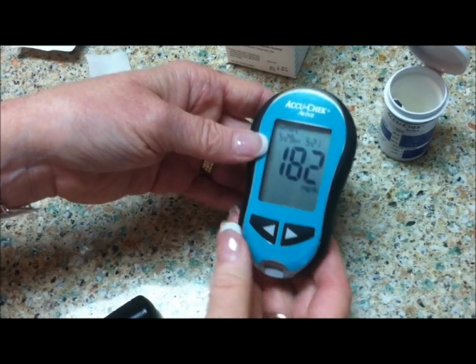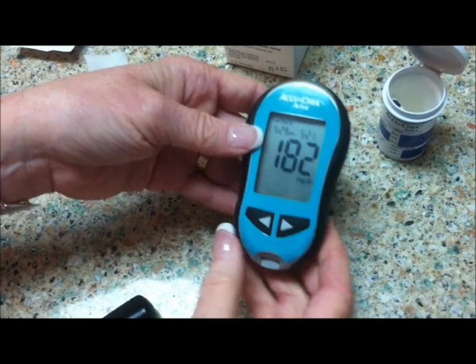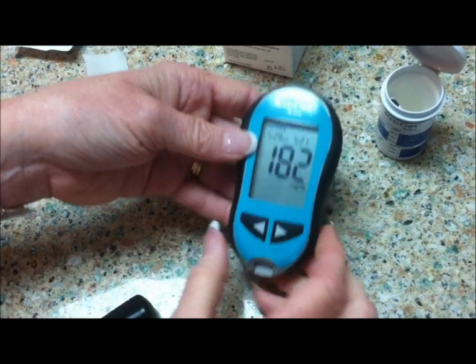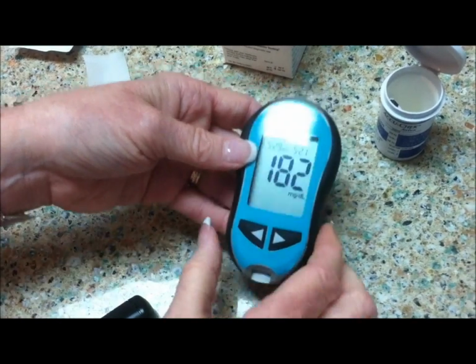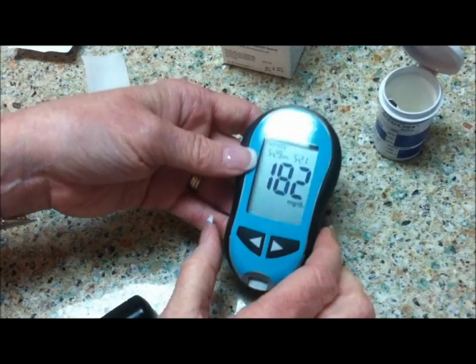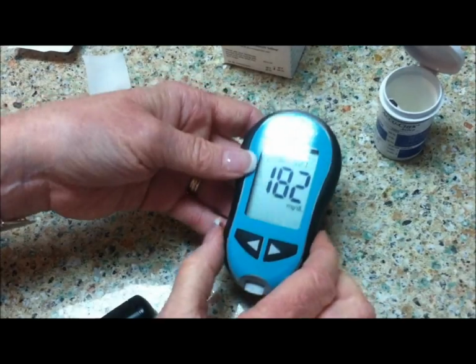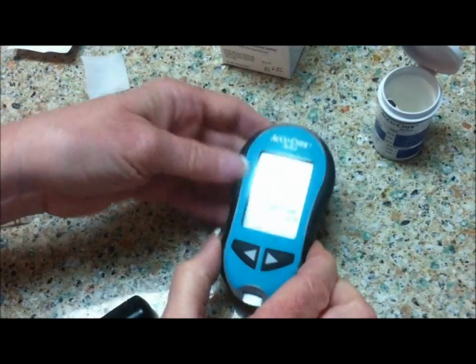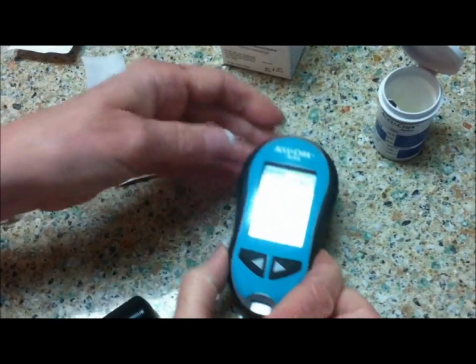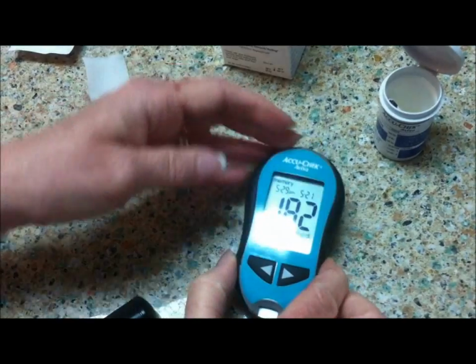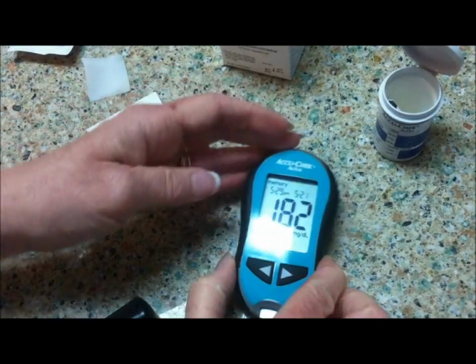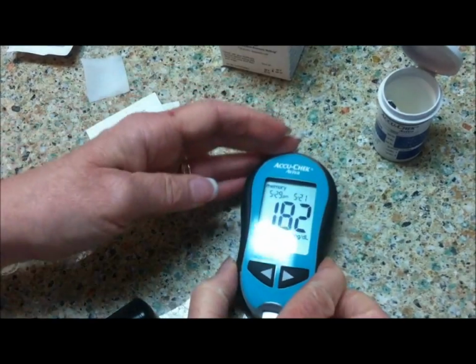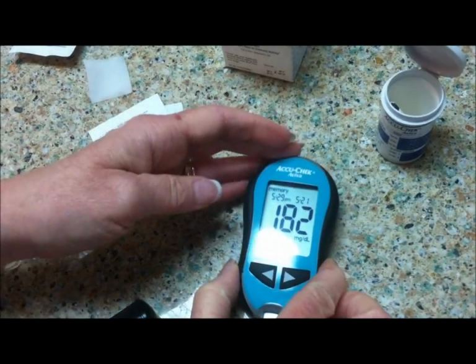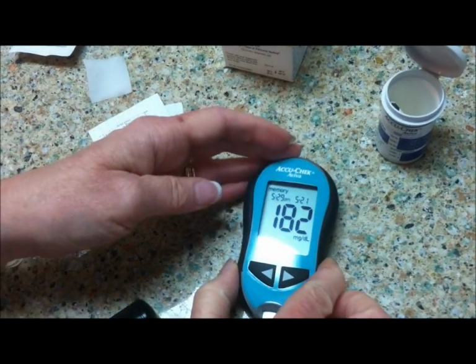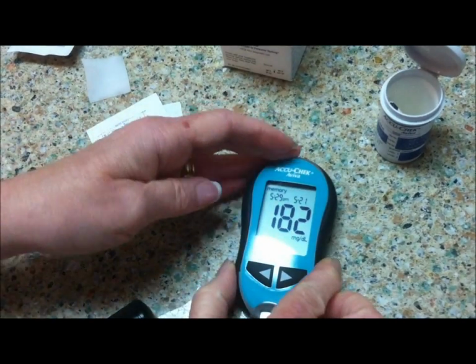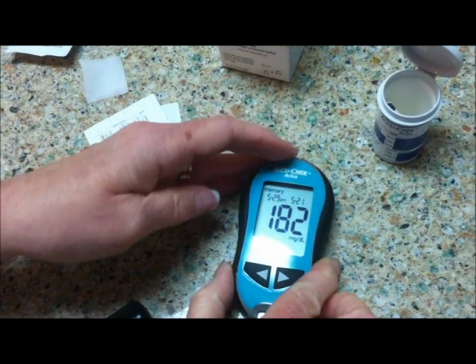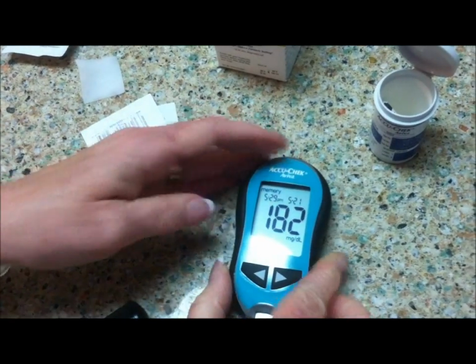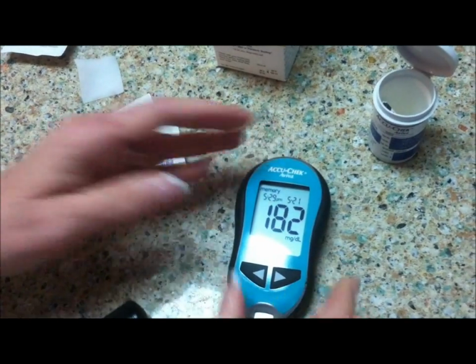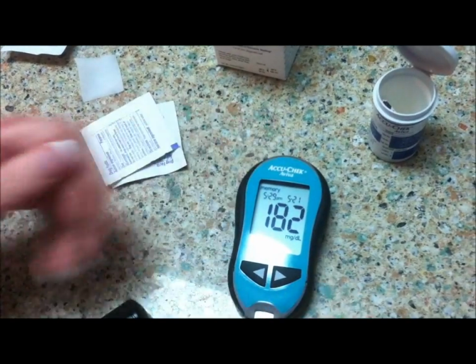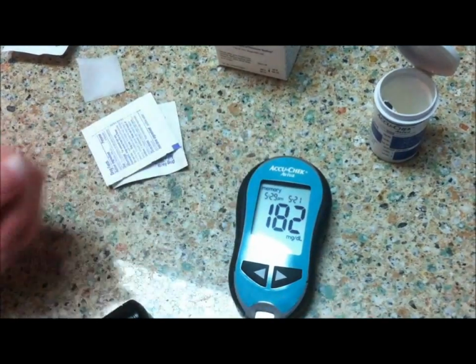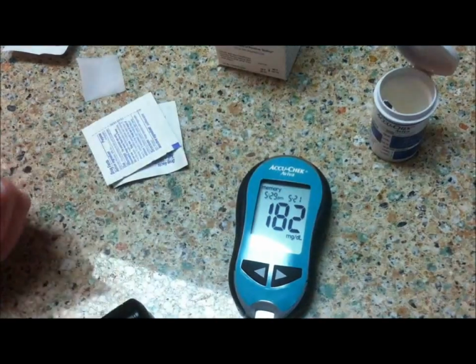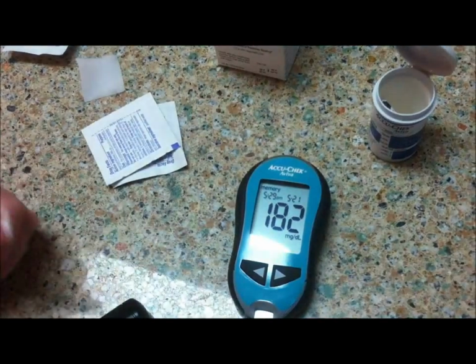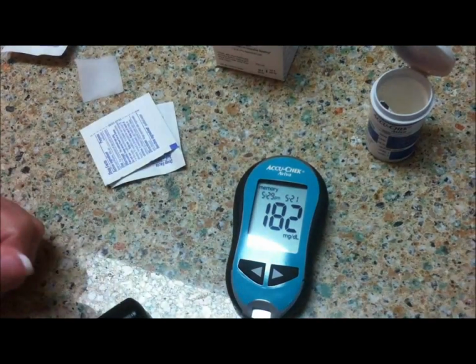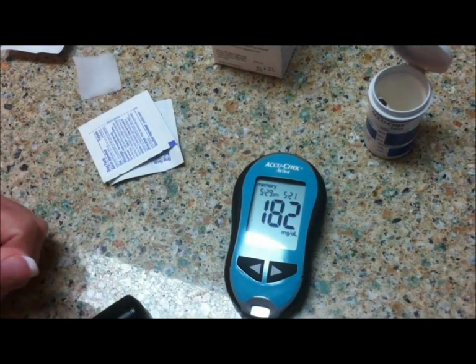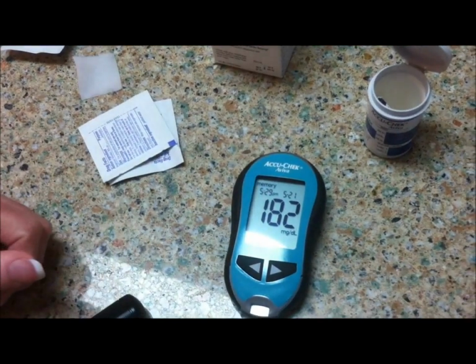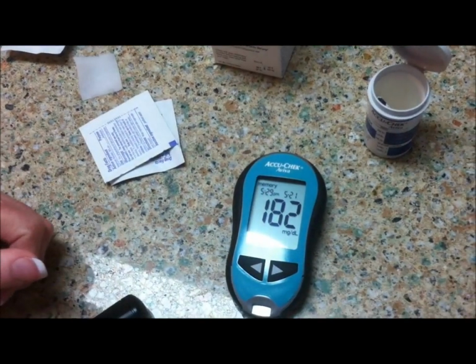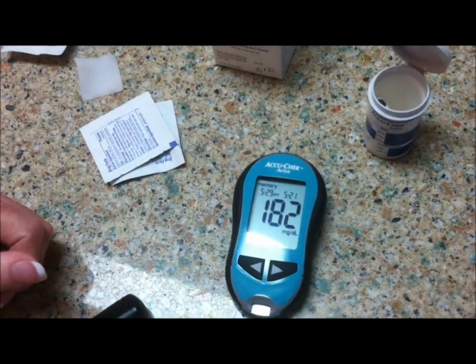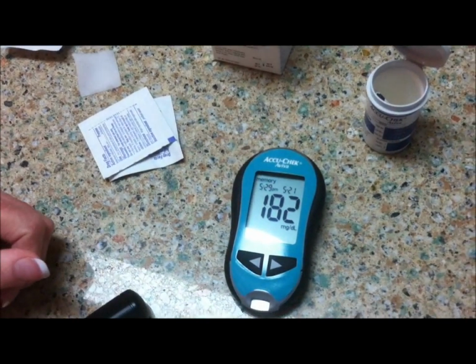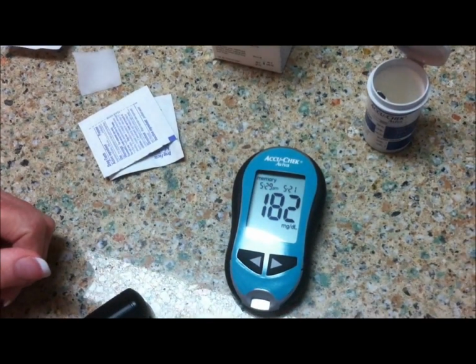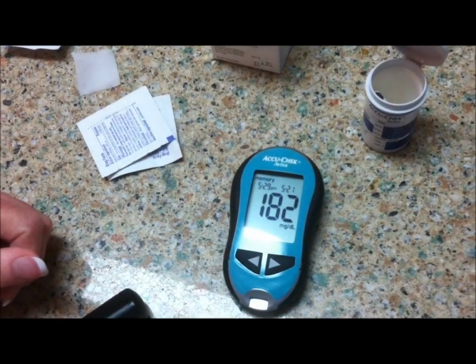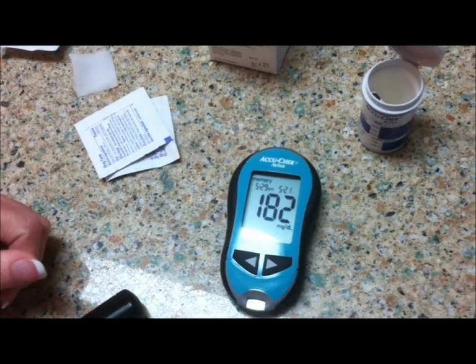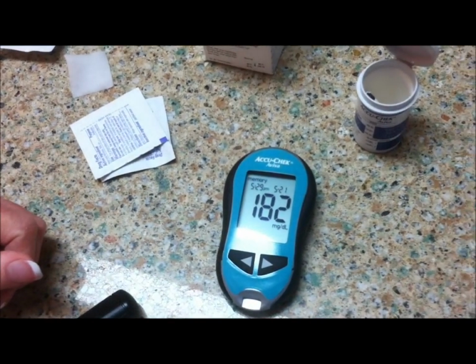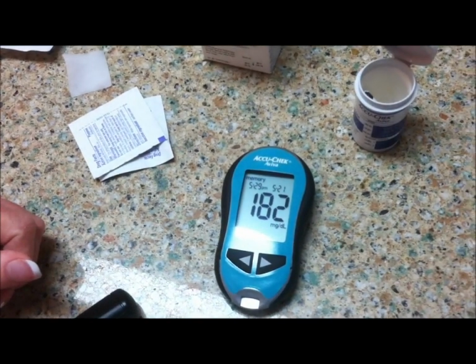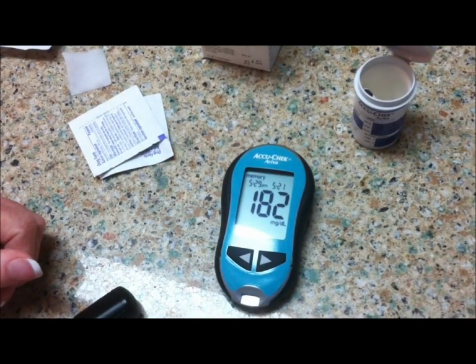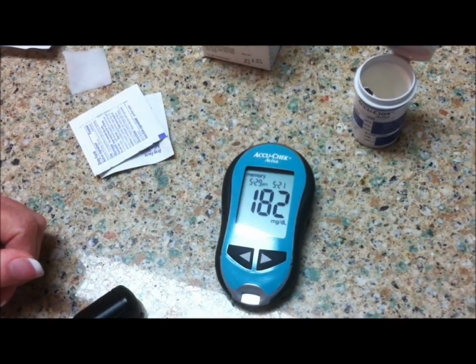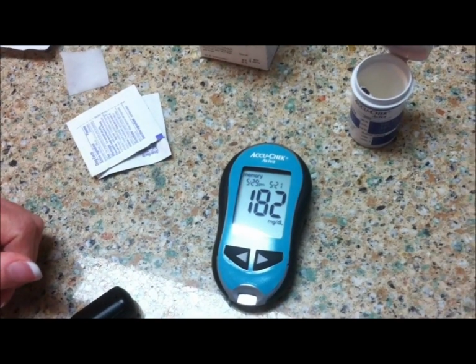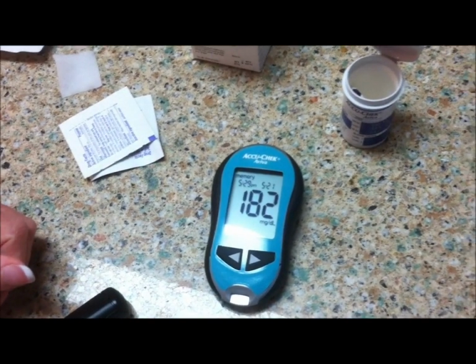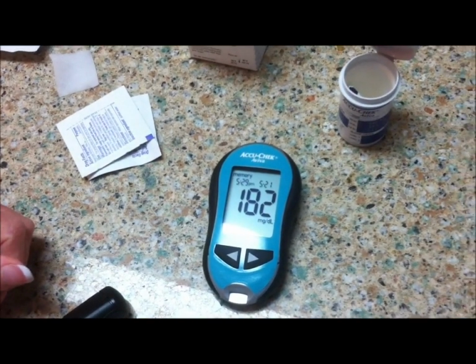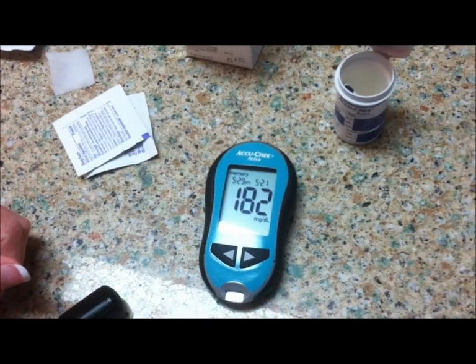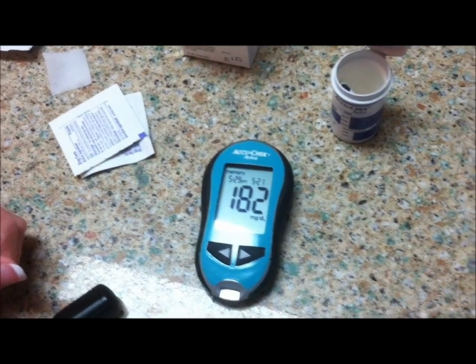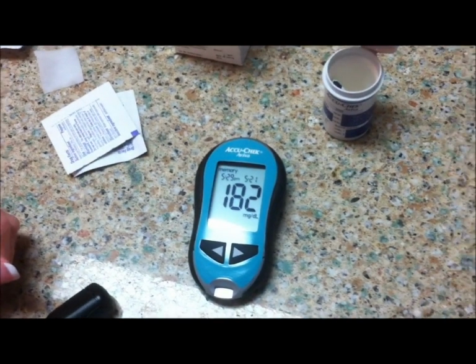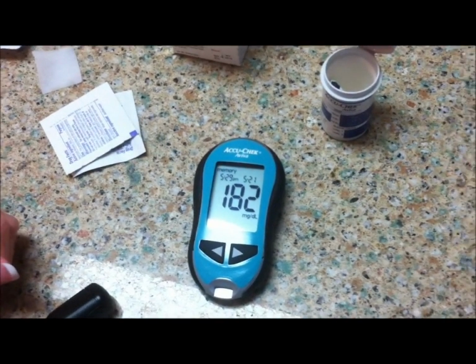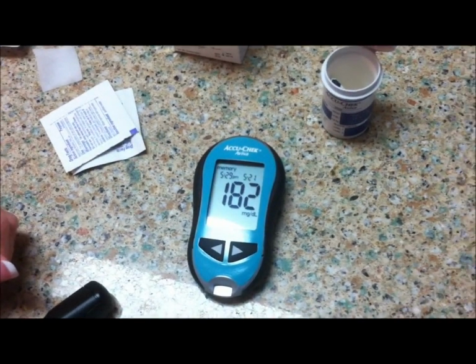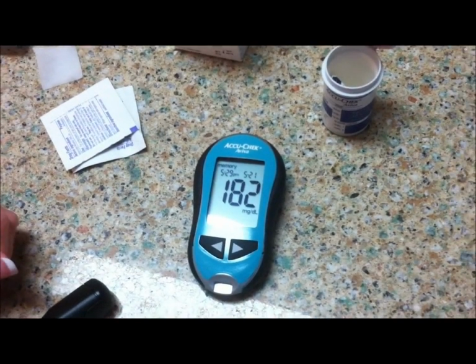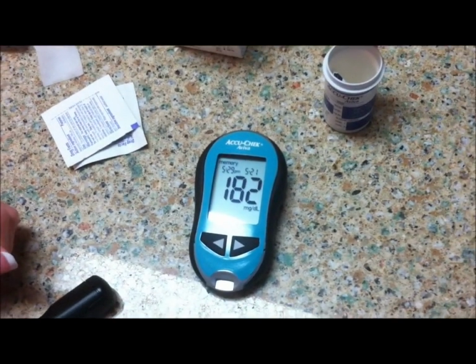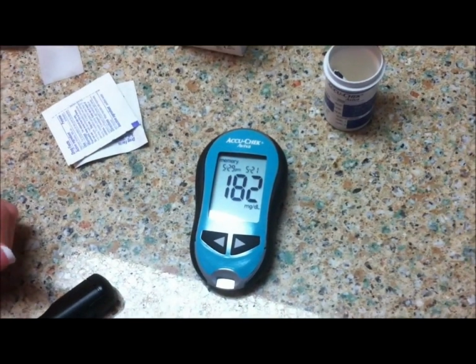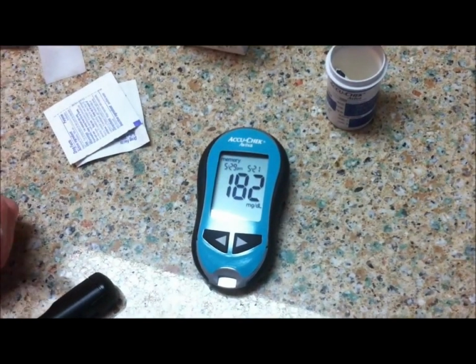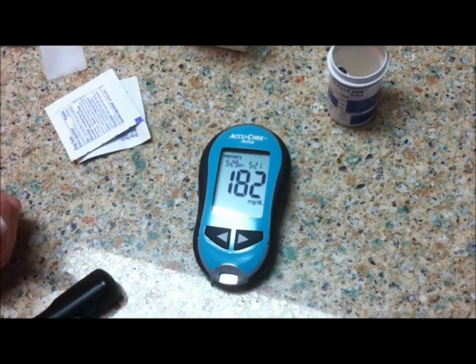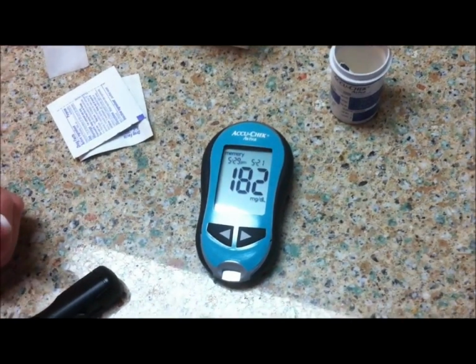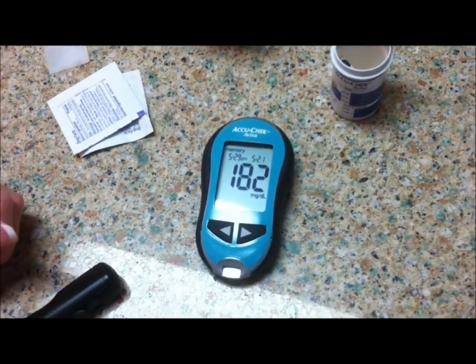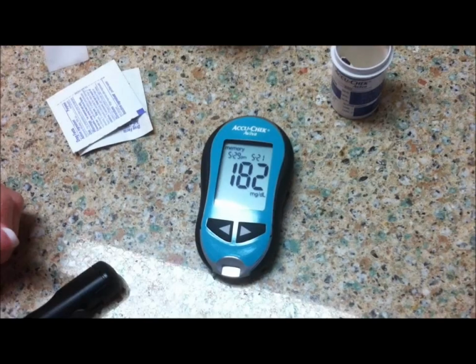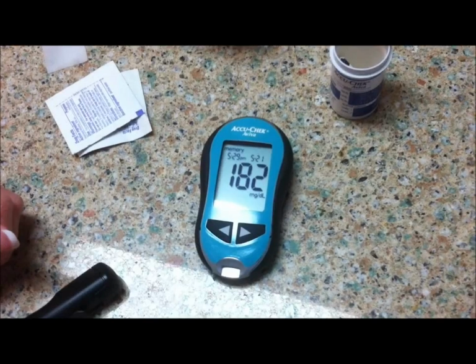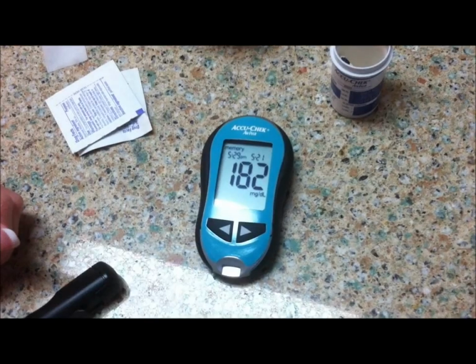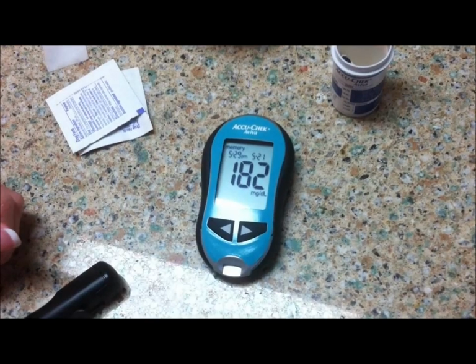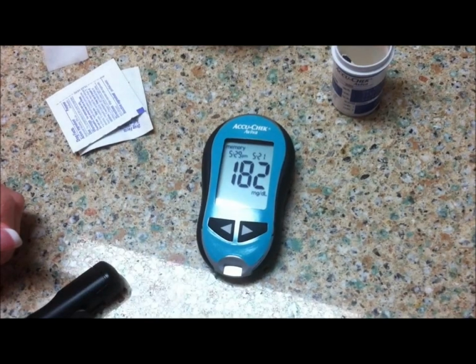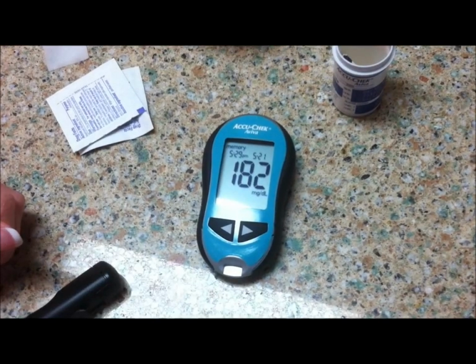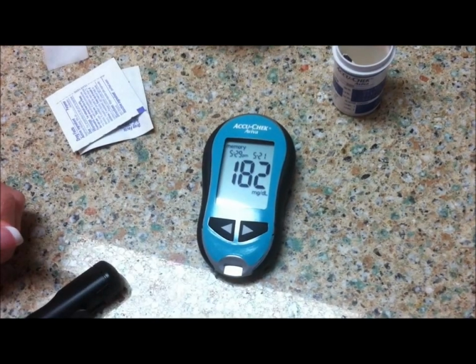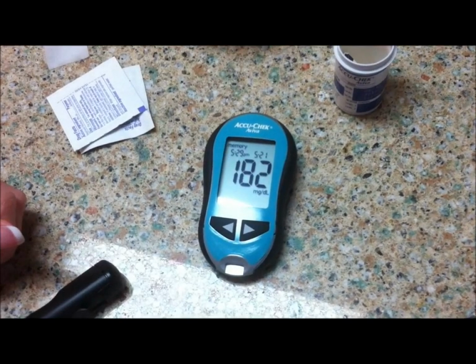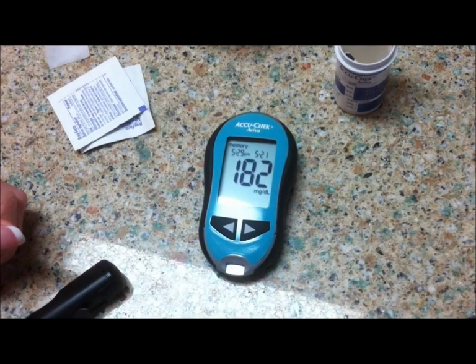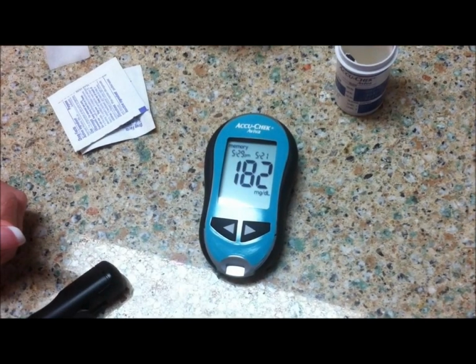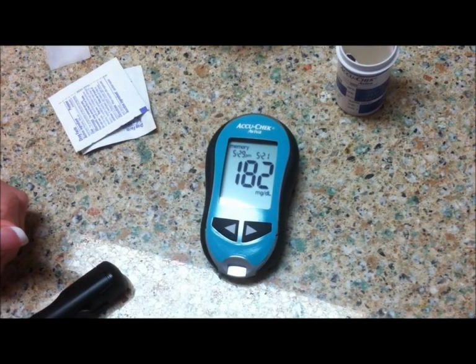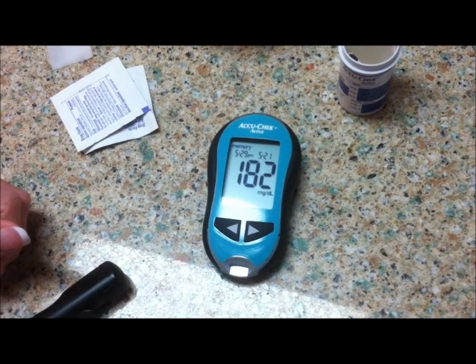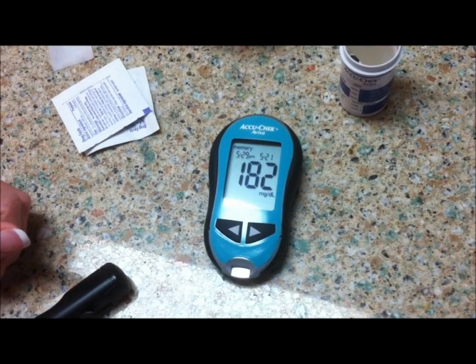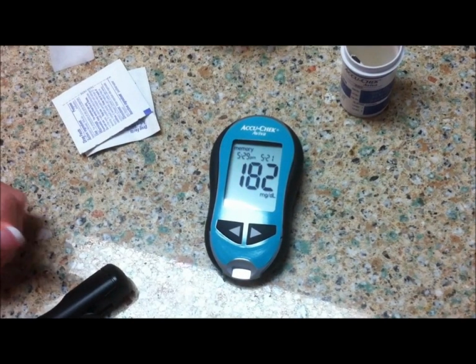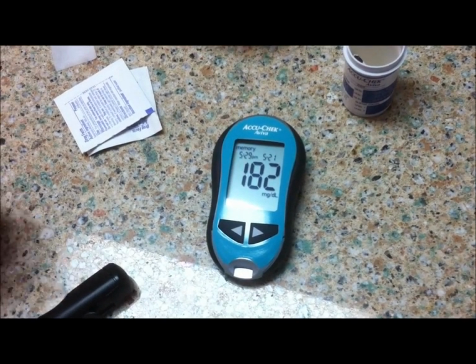And that's the use of the AccuCheck Aviva blood glucose meter. Thanks very much for listening.